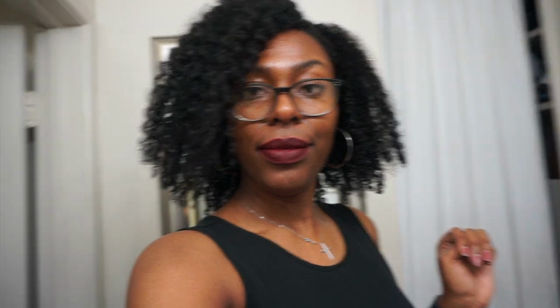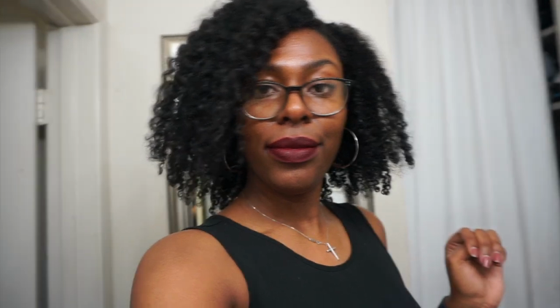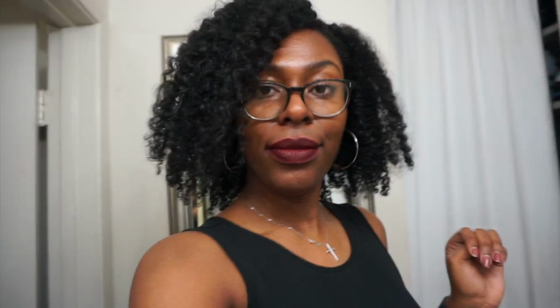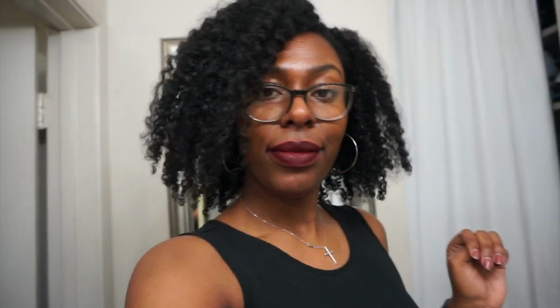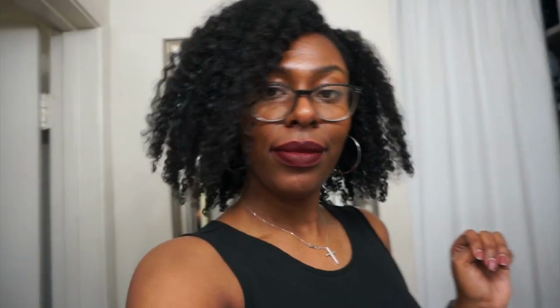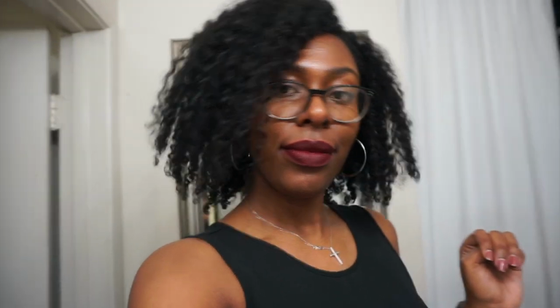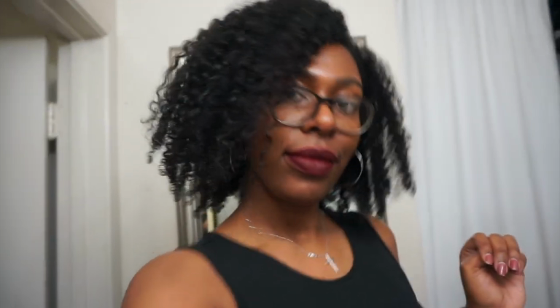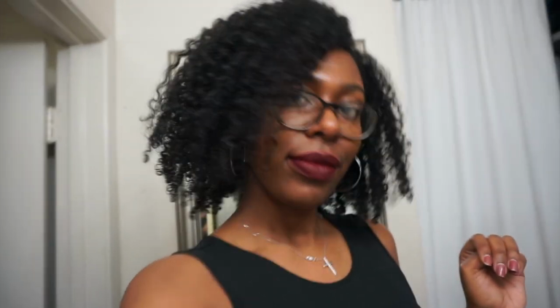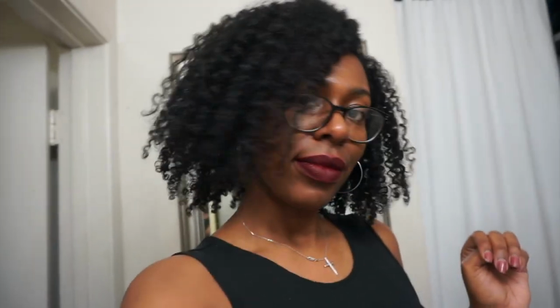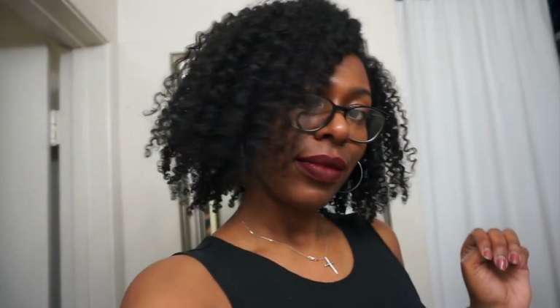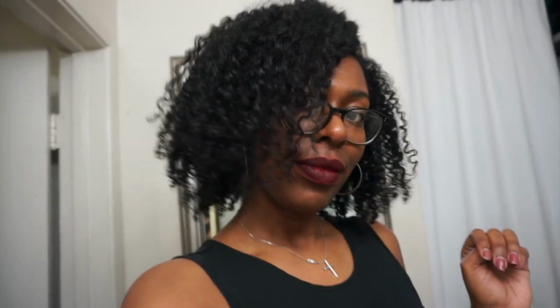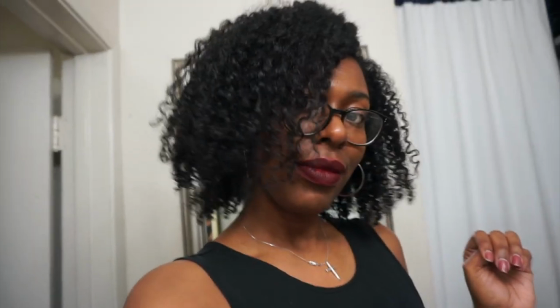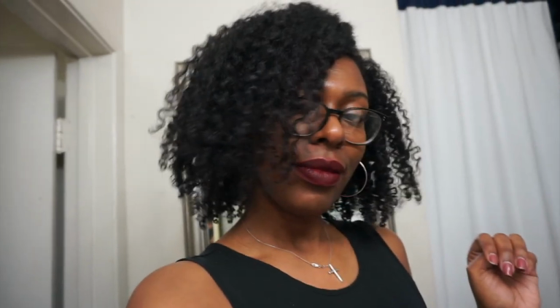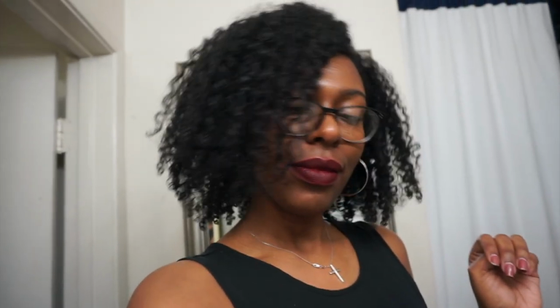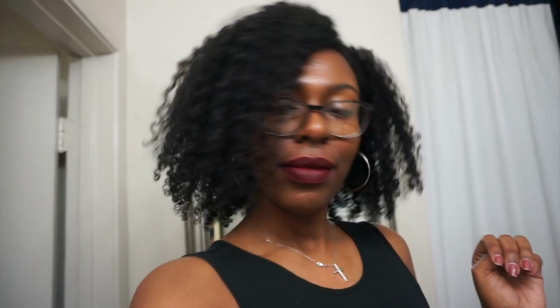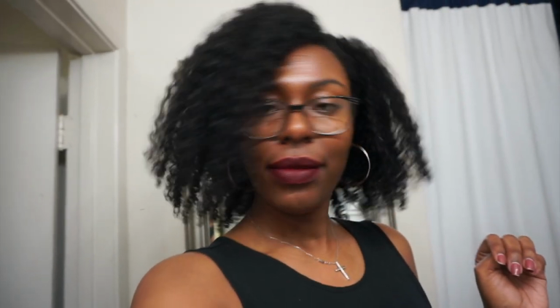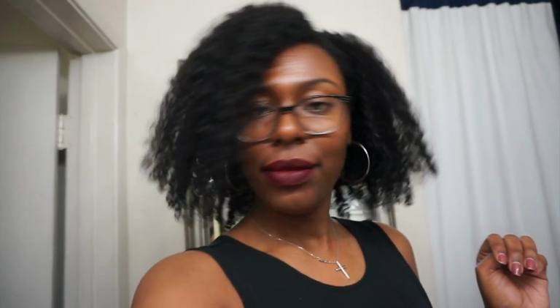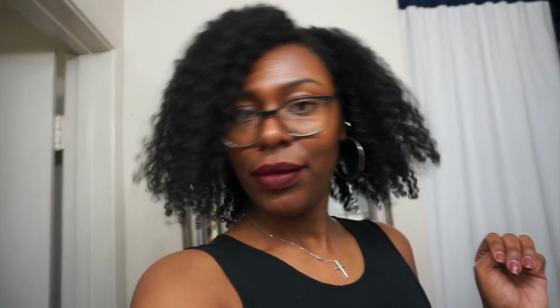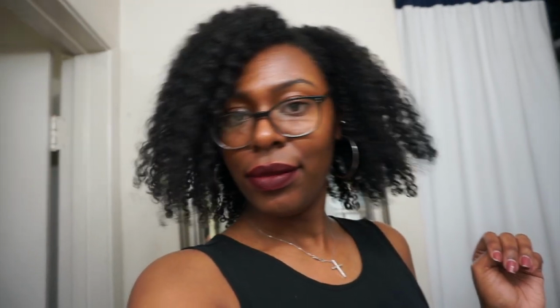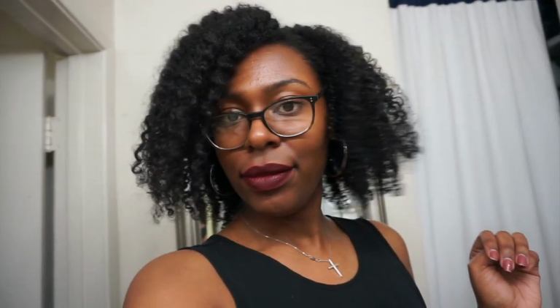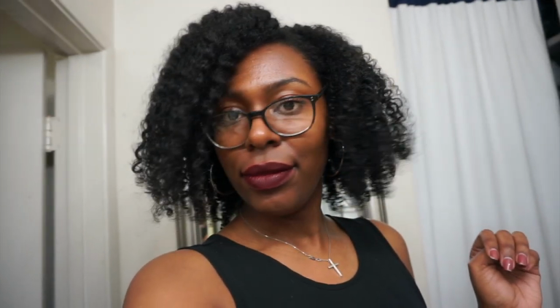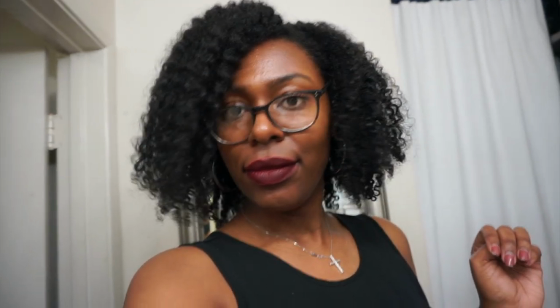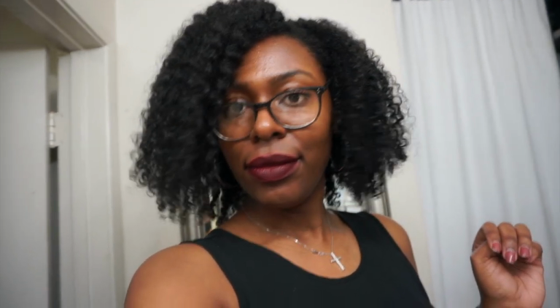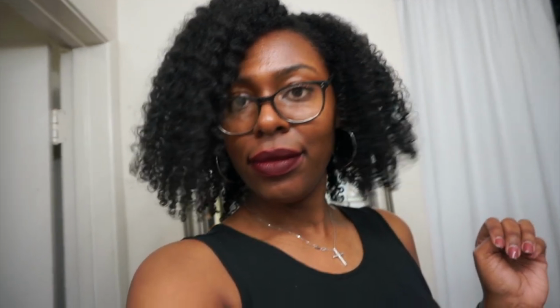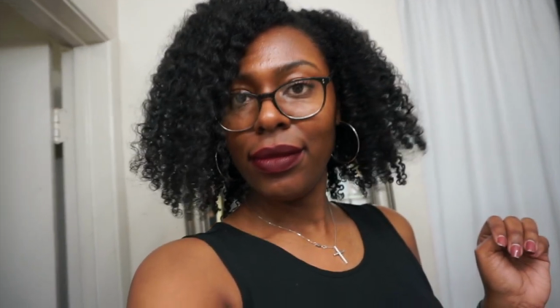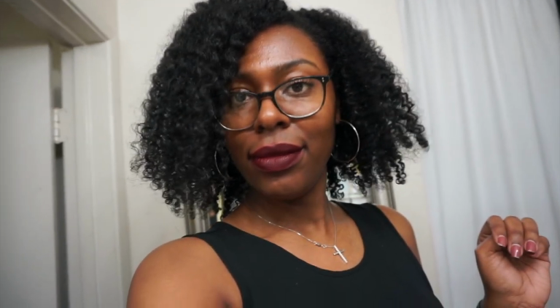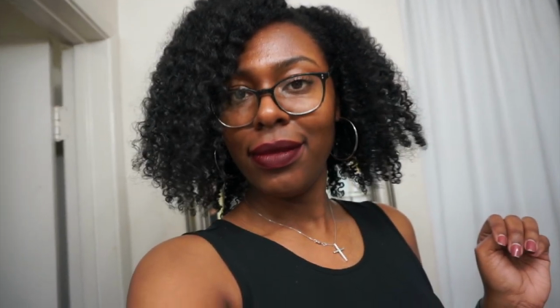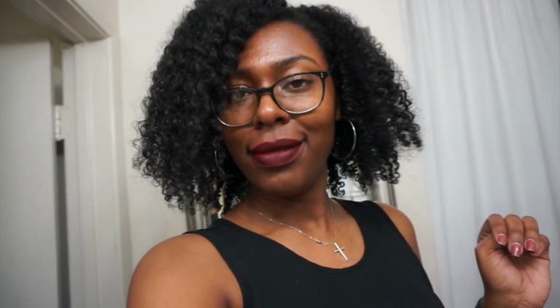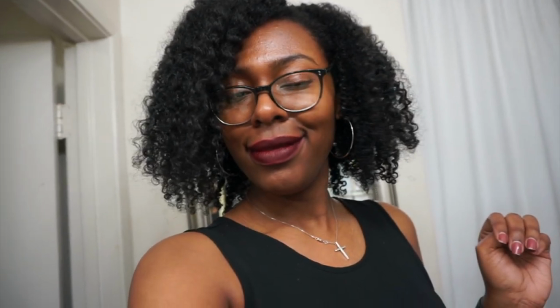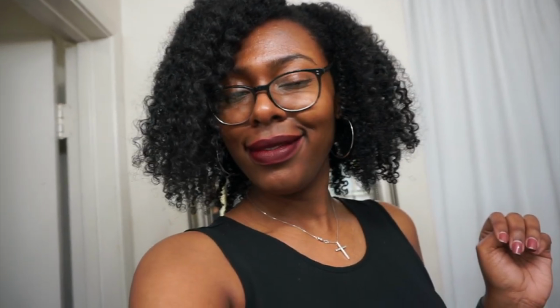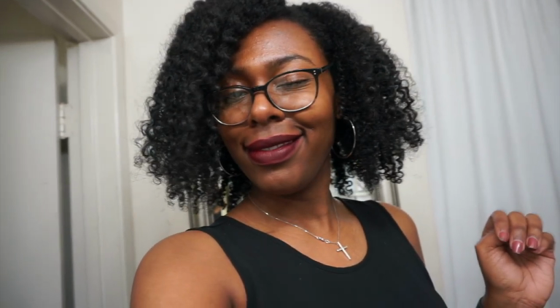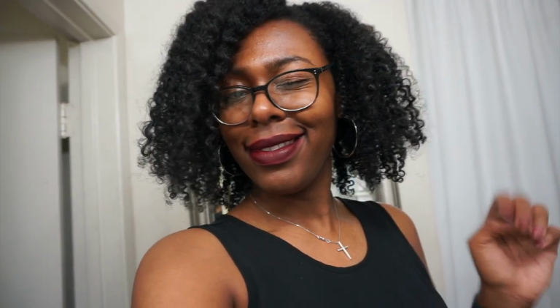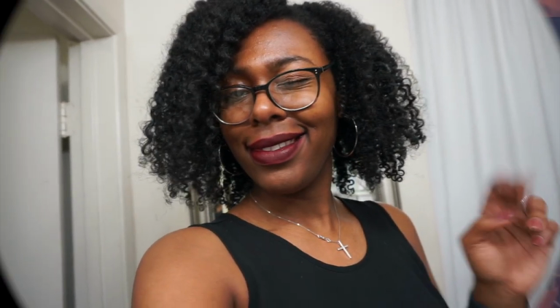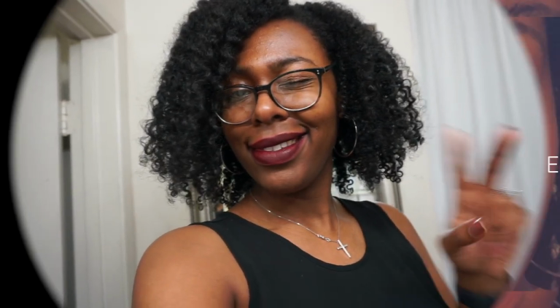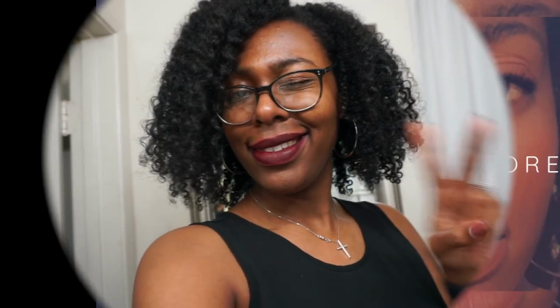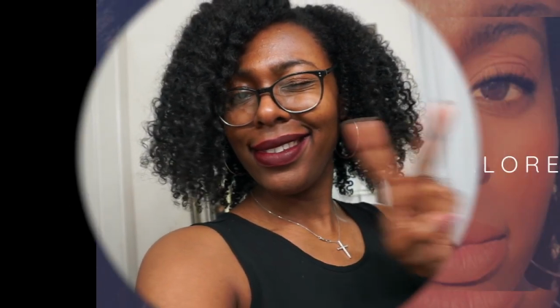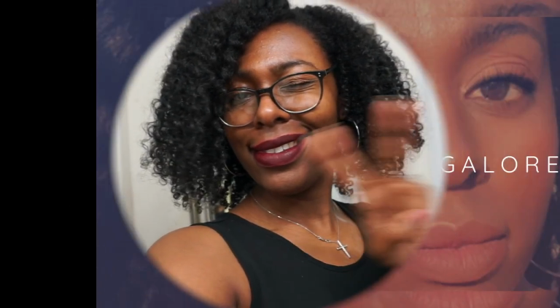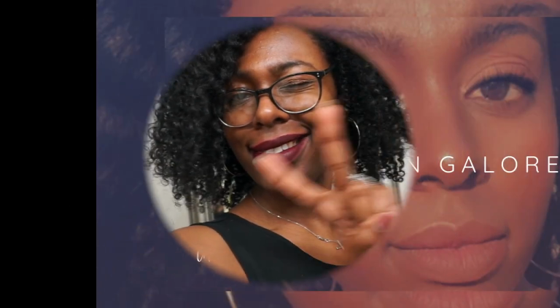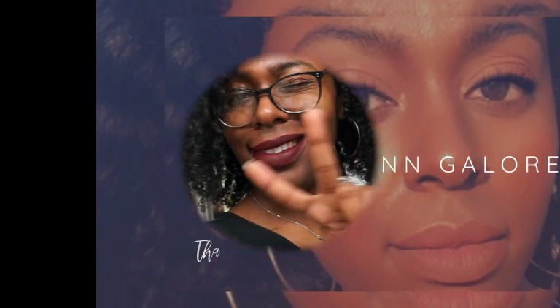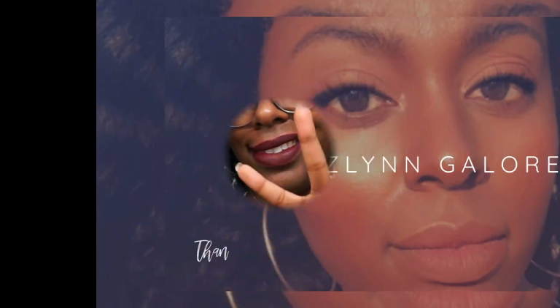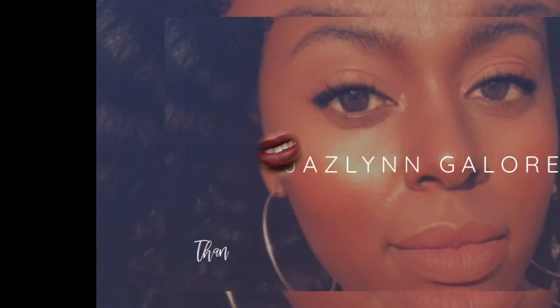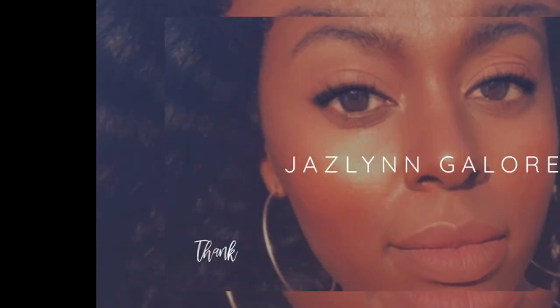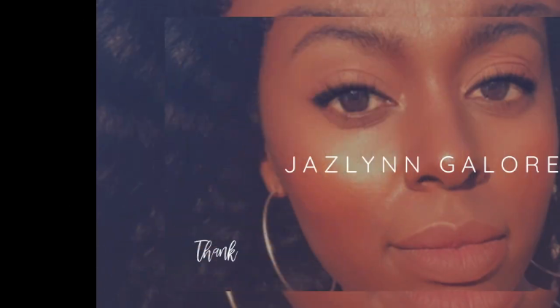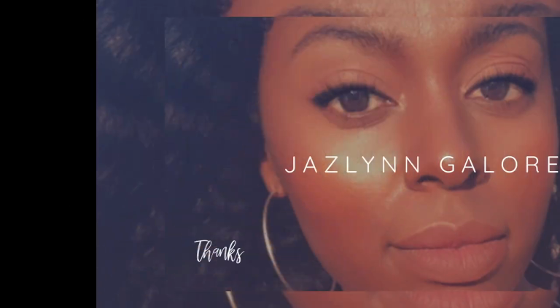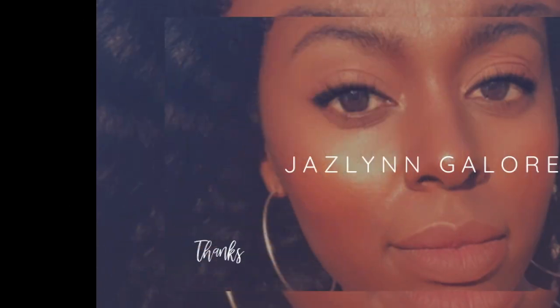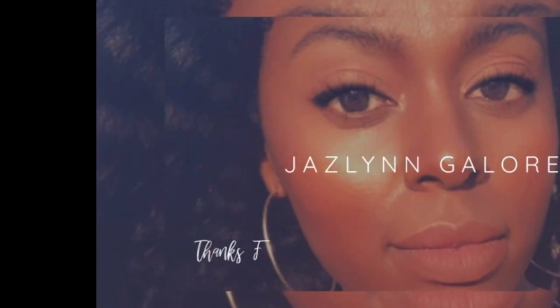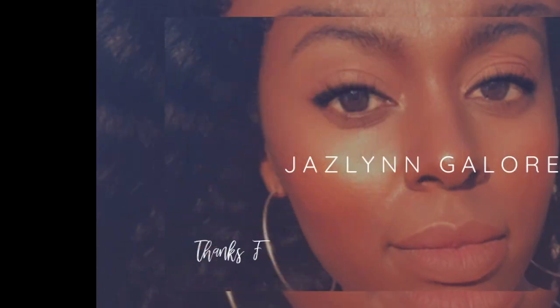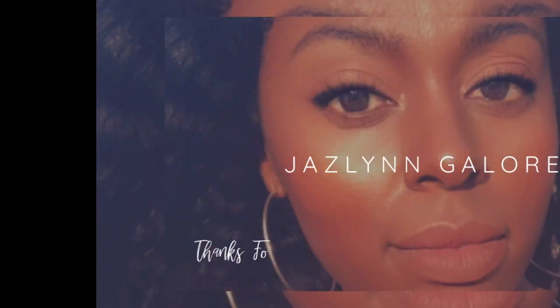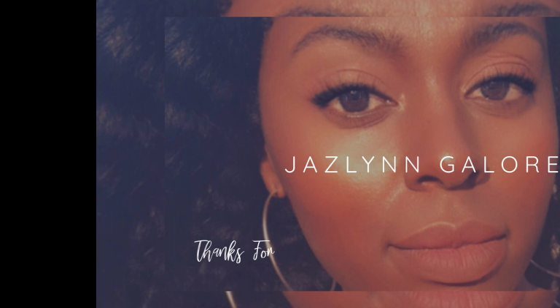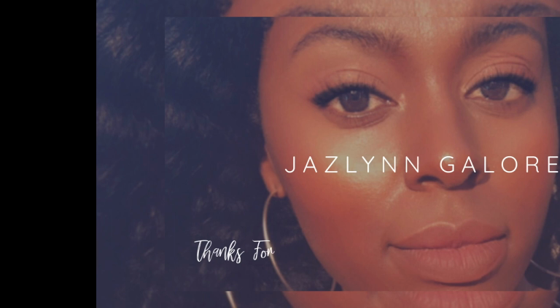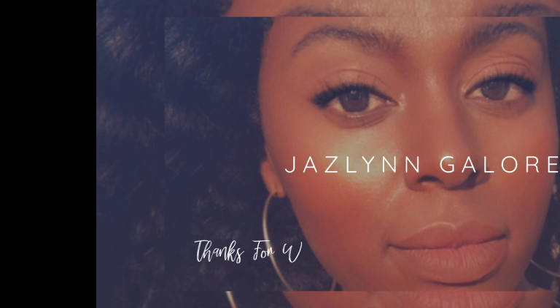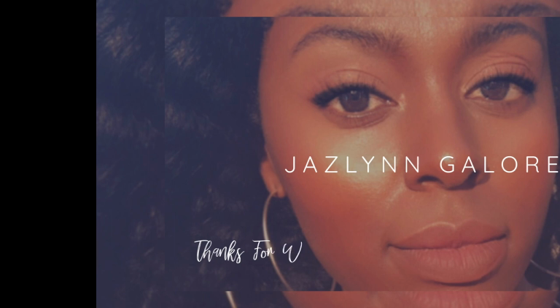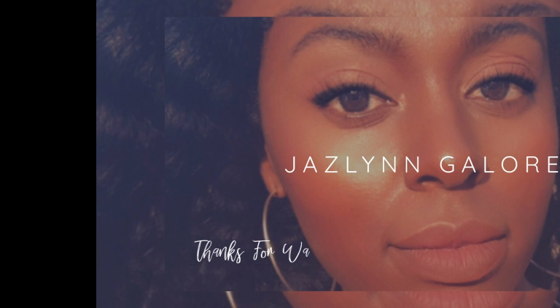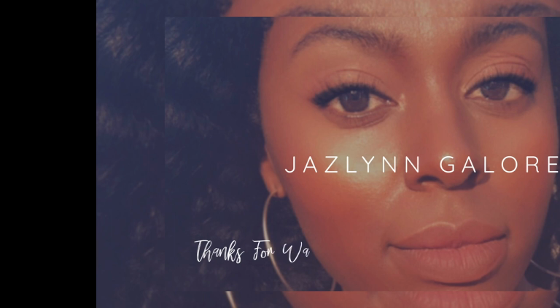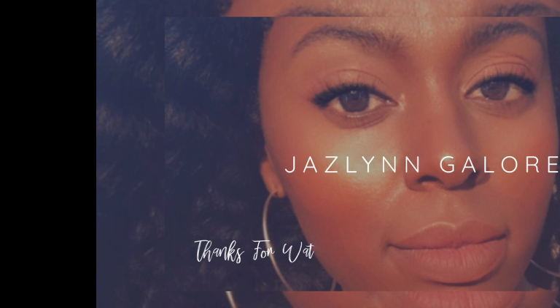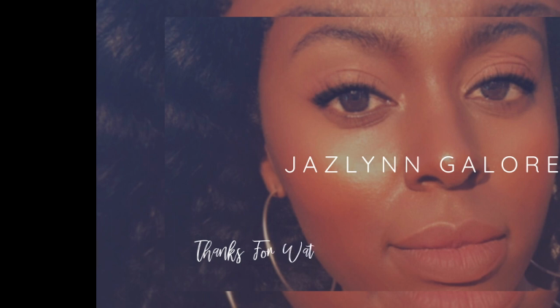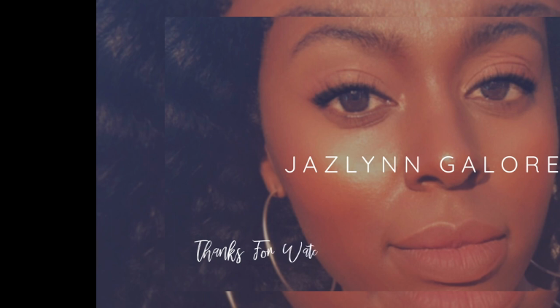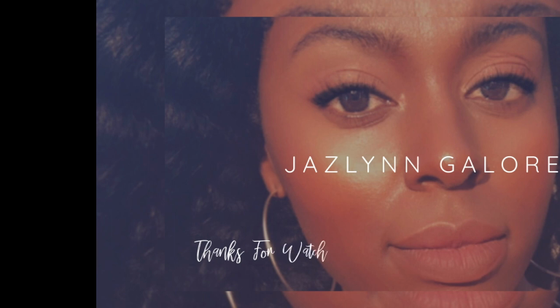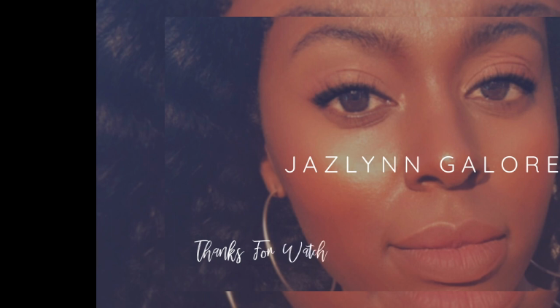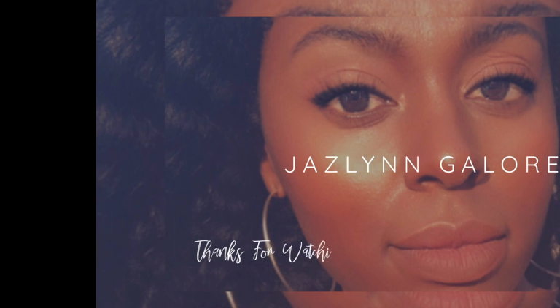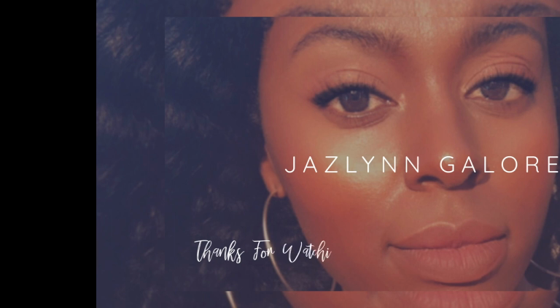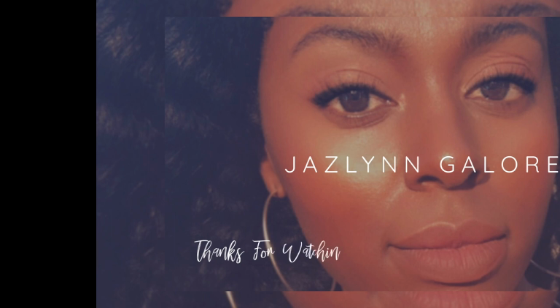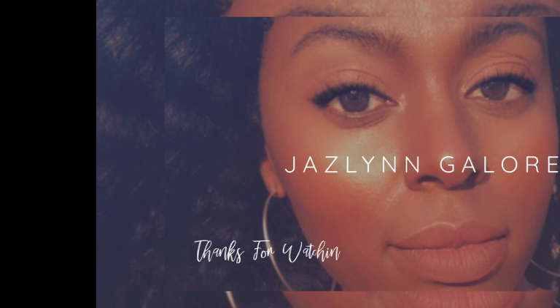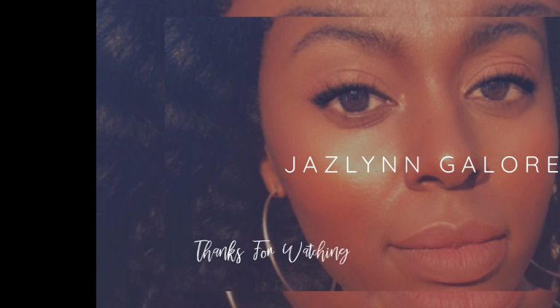Thank you guys so much for watching. I do appreciate it. Bye!